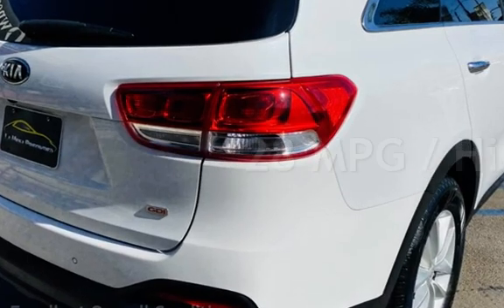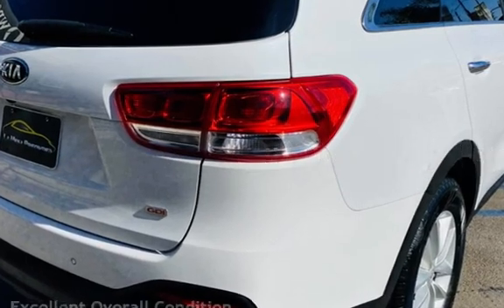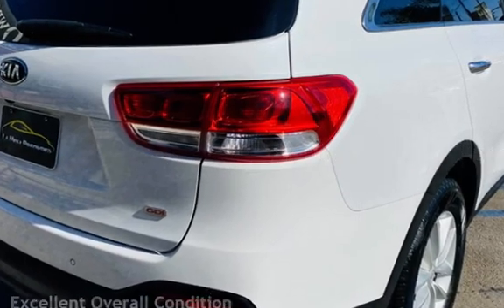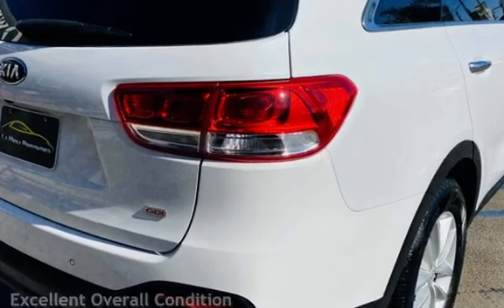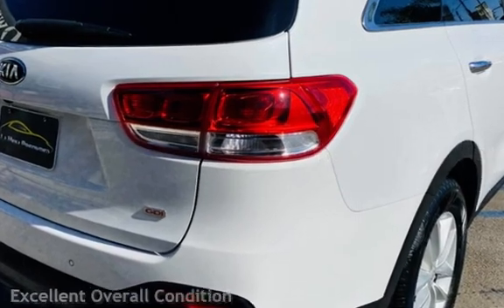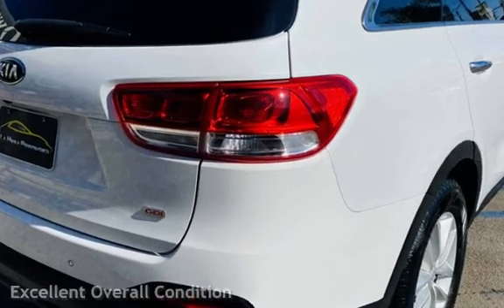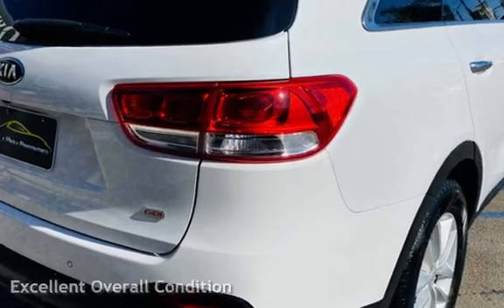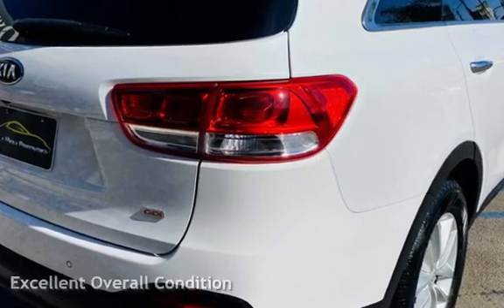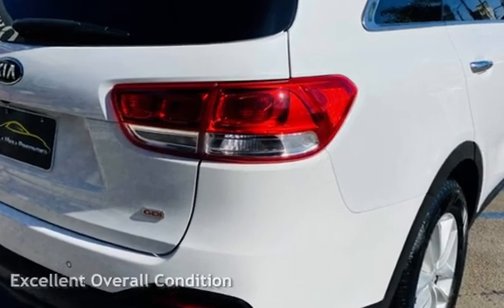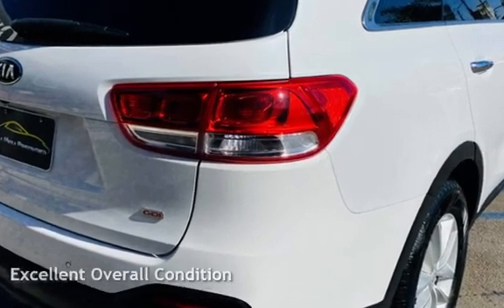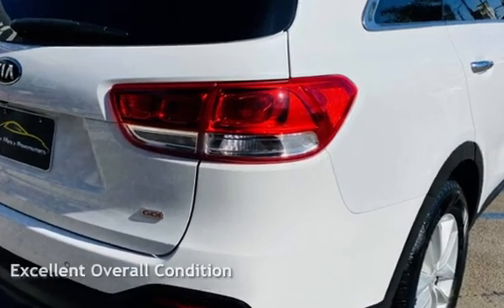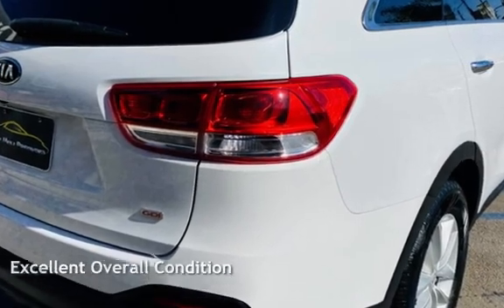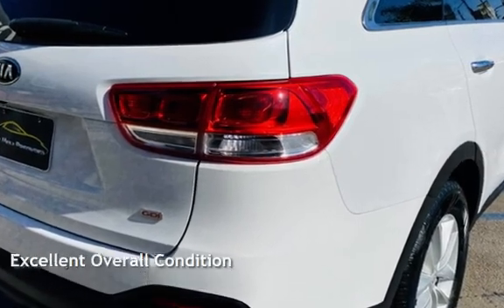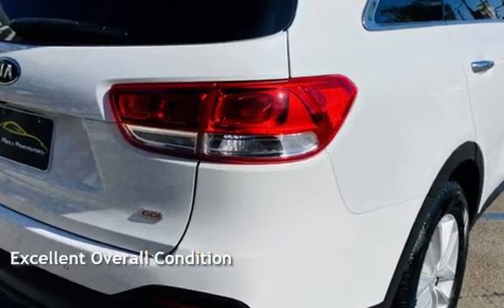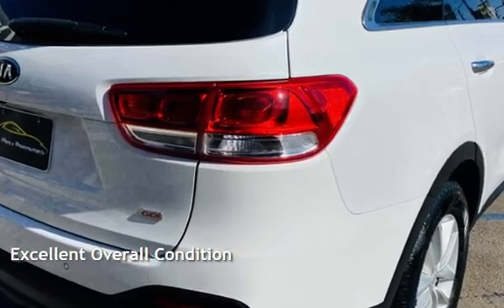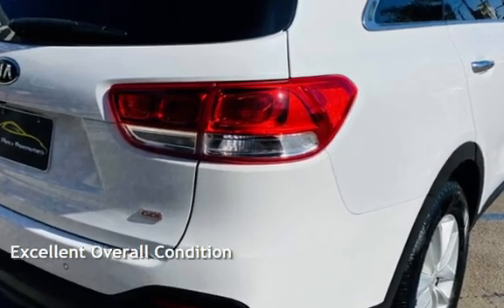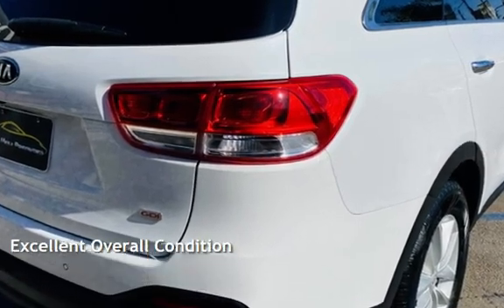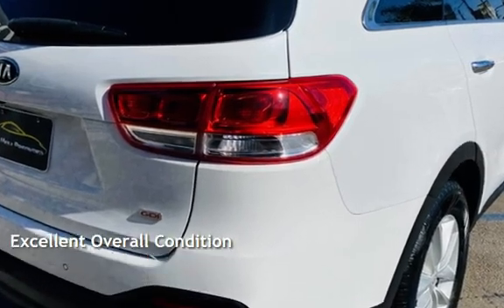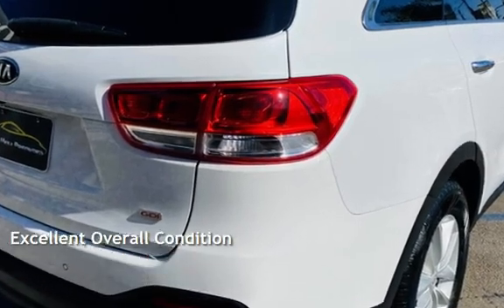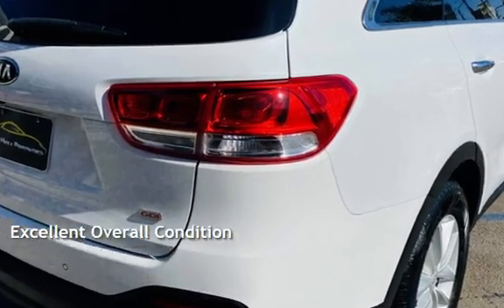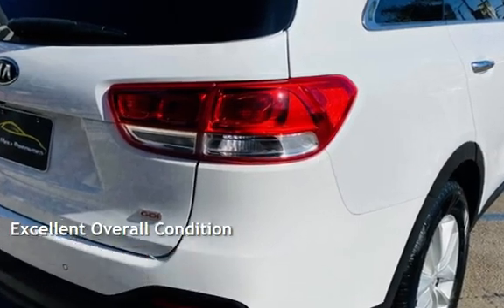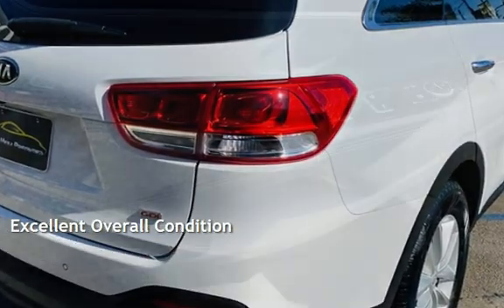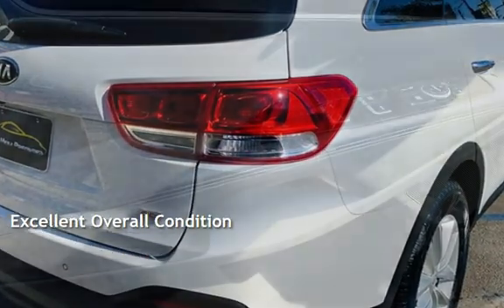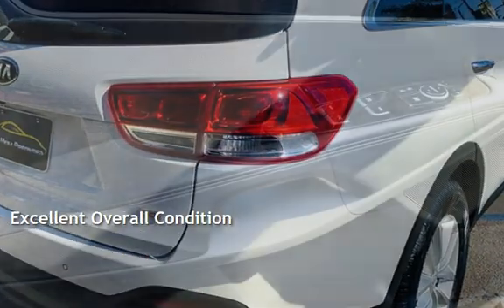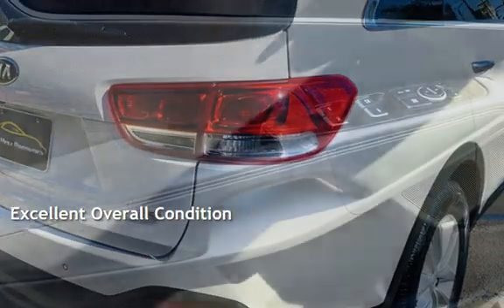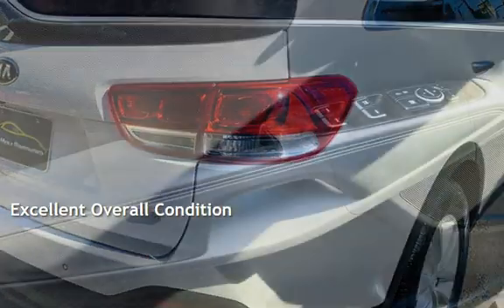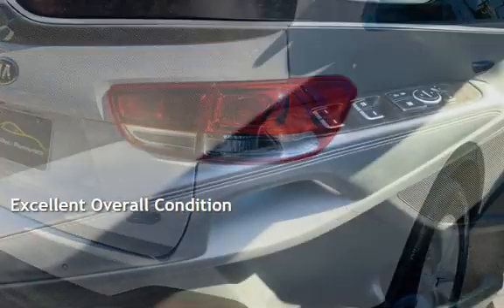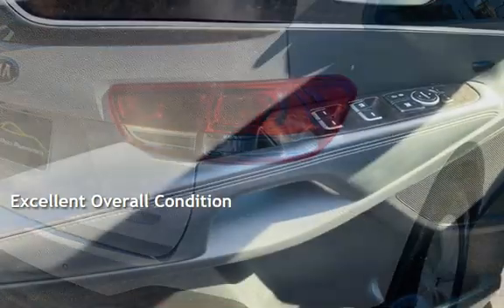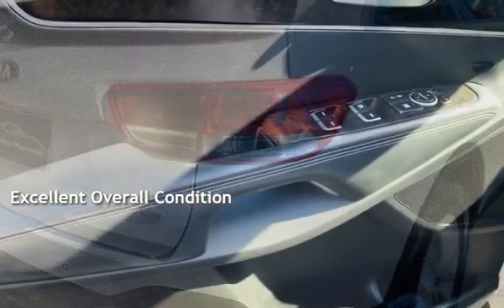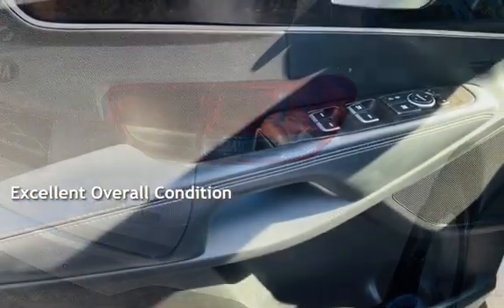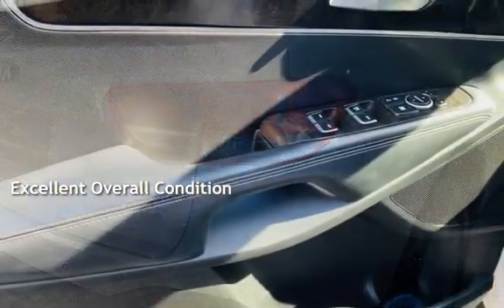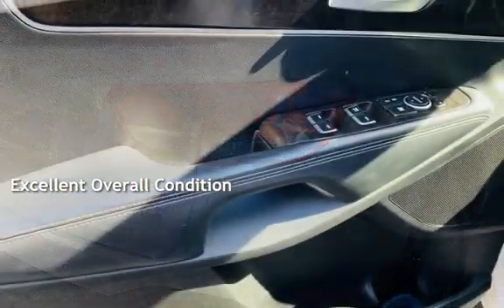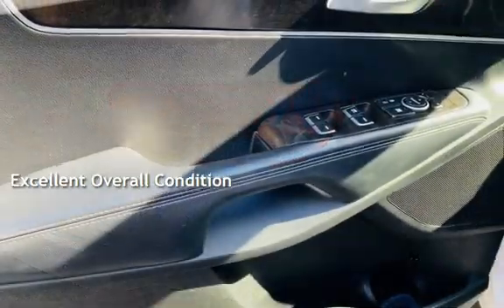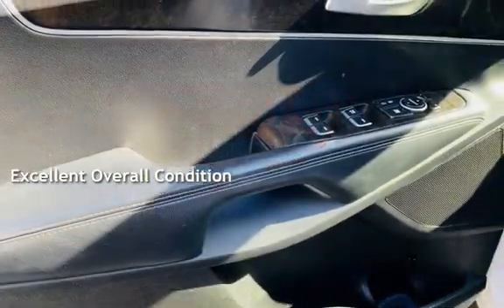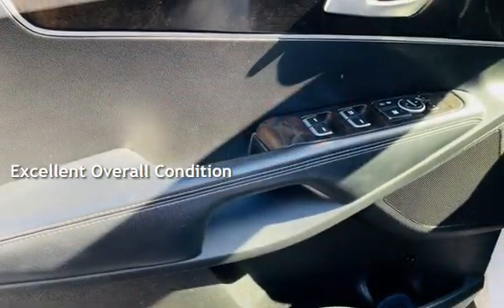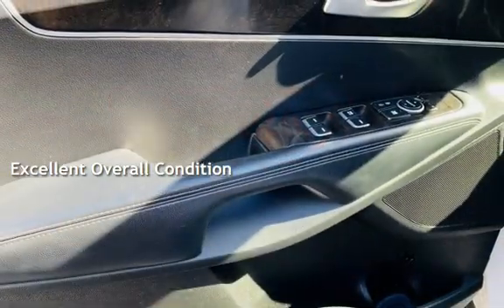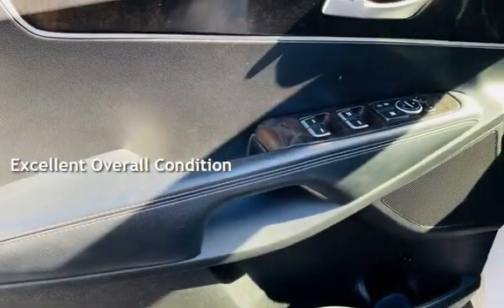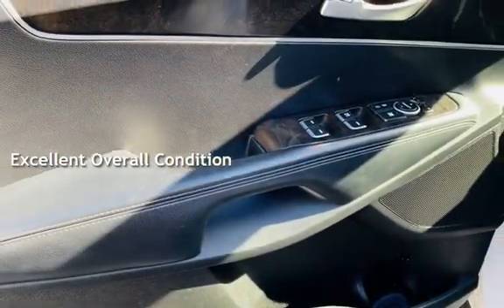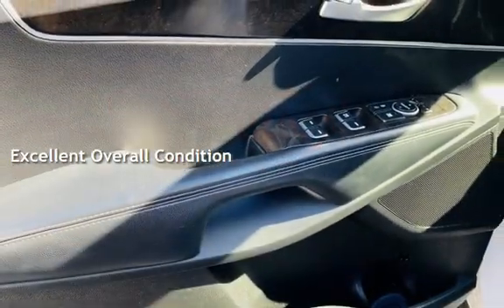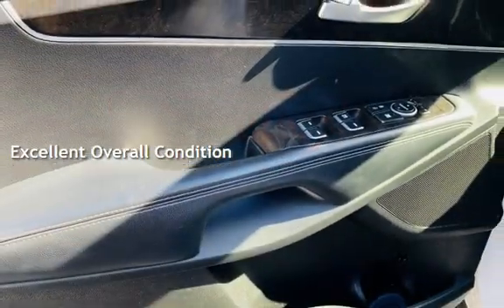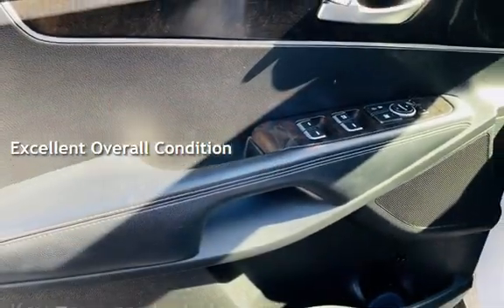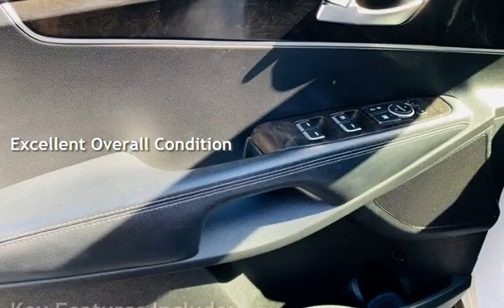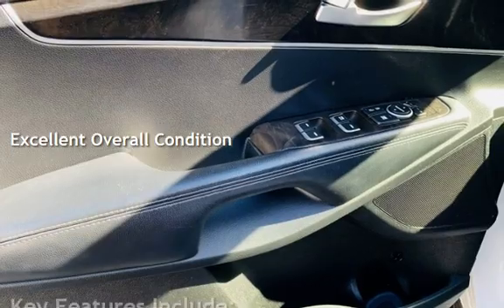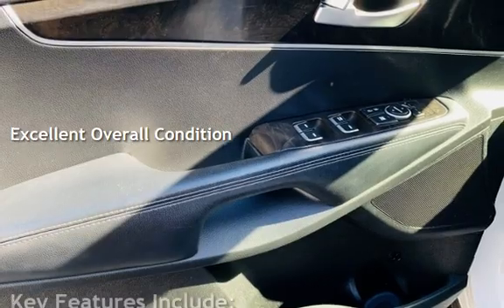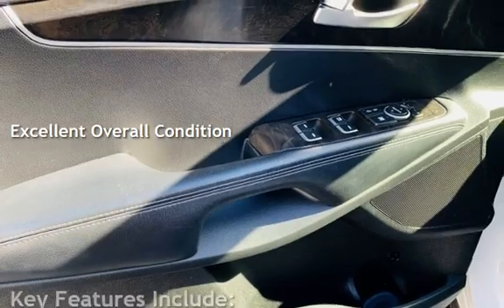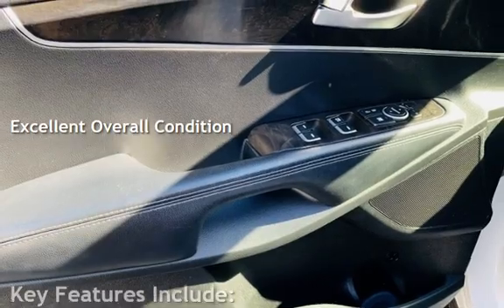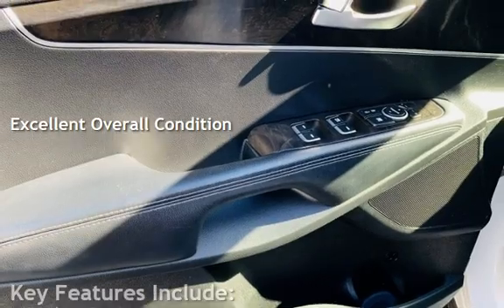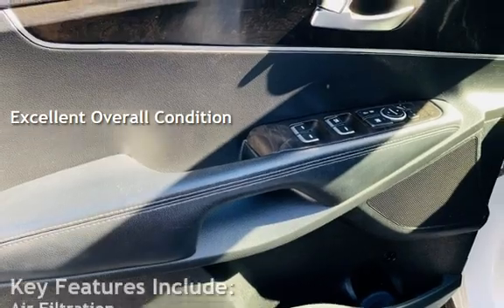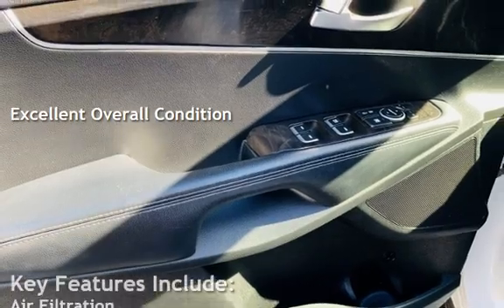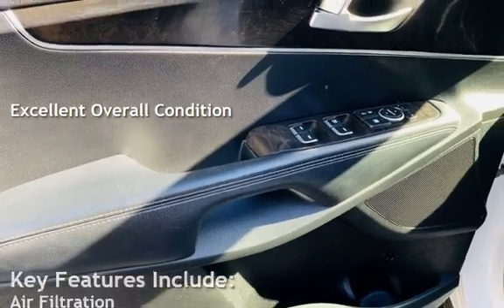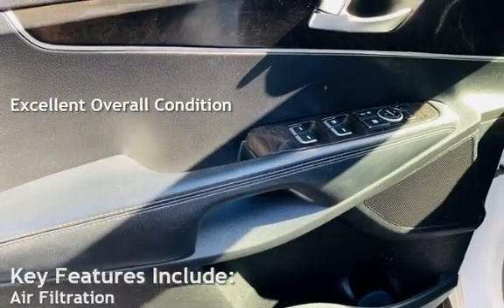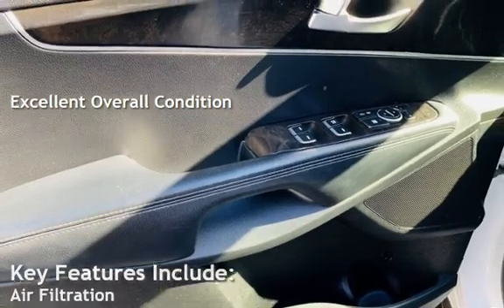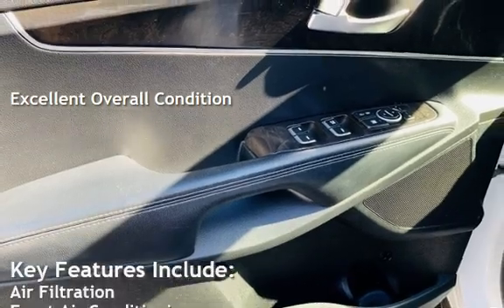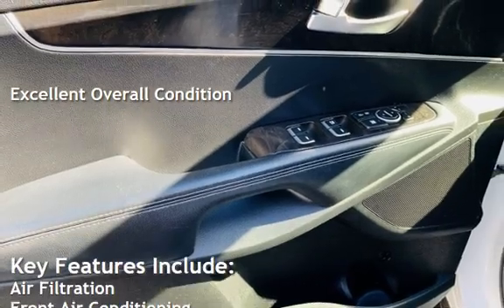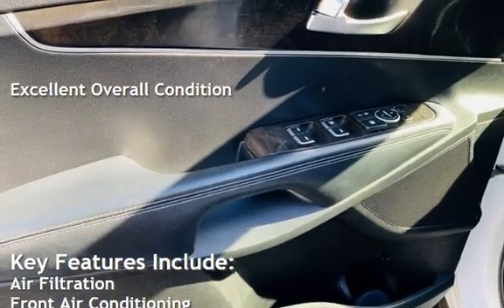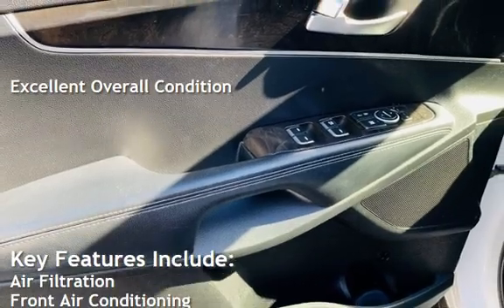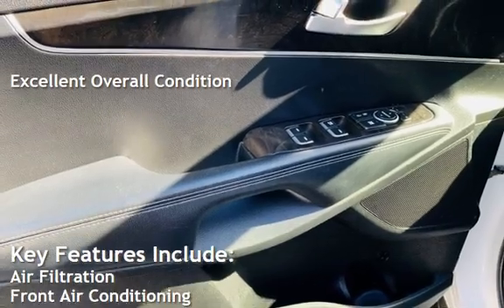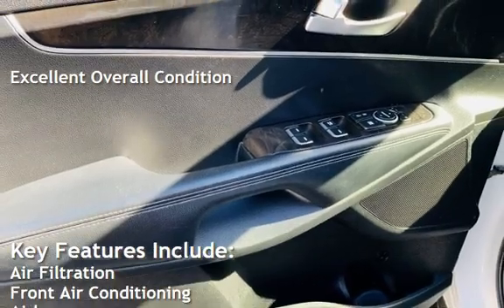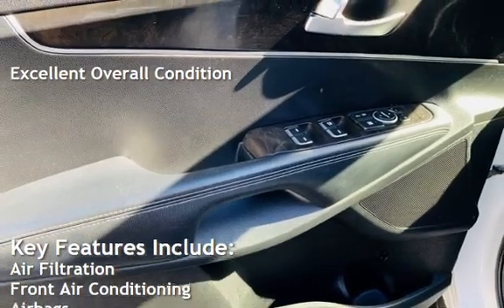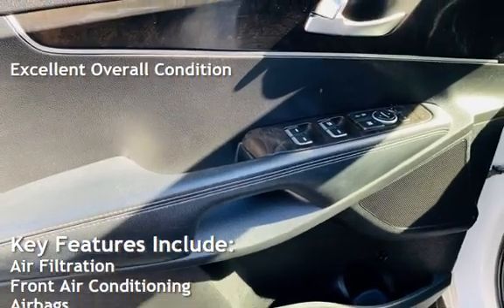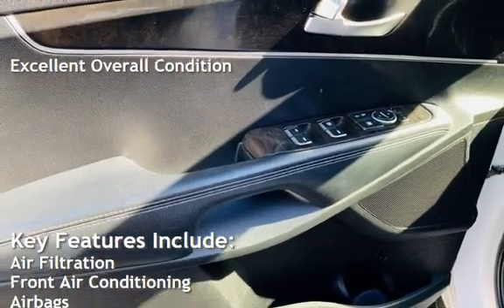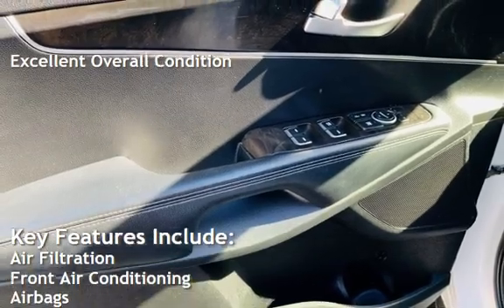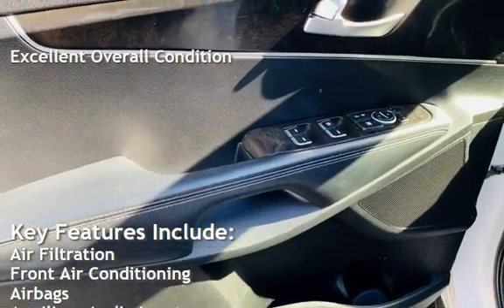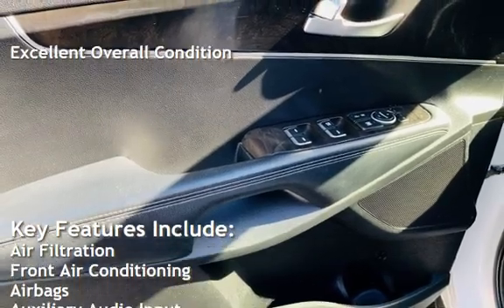This vehicle is in excellent overall condition. Key features include air filtration,